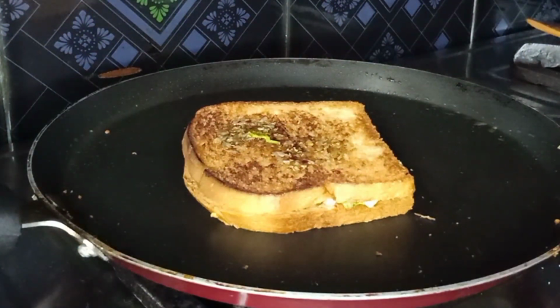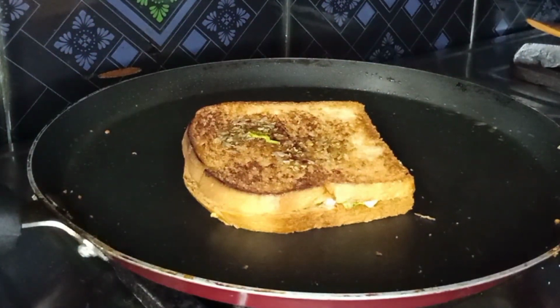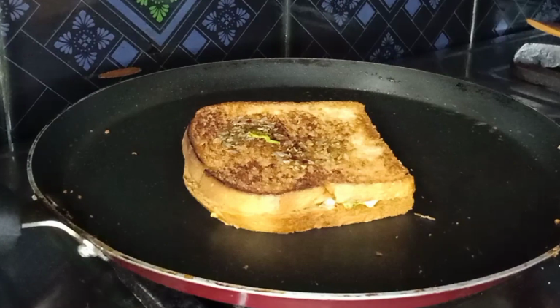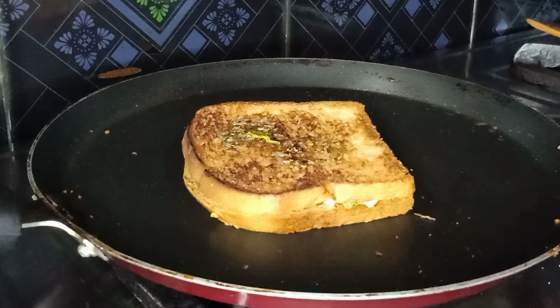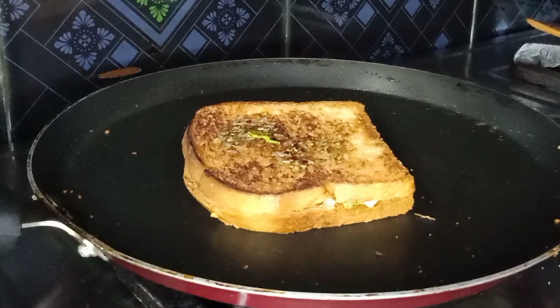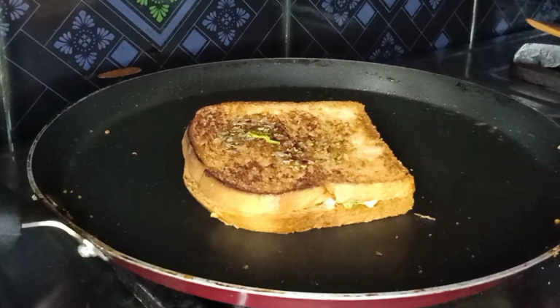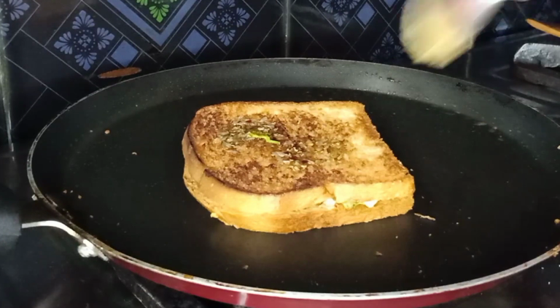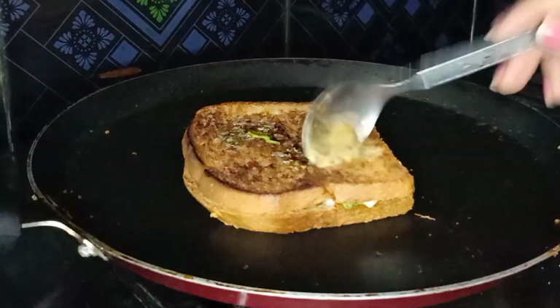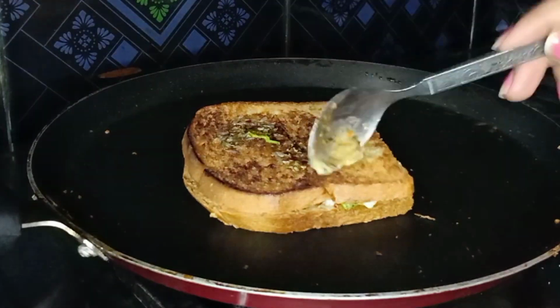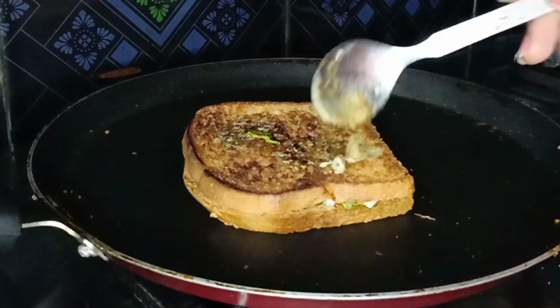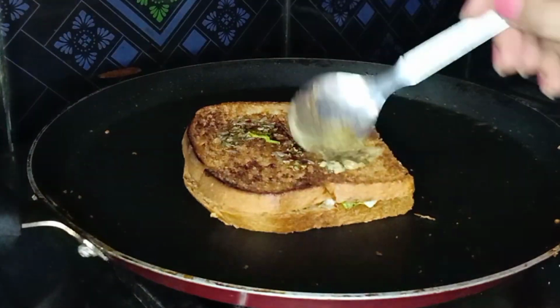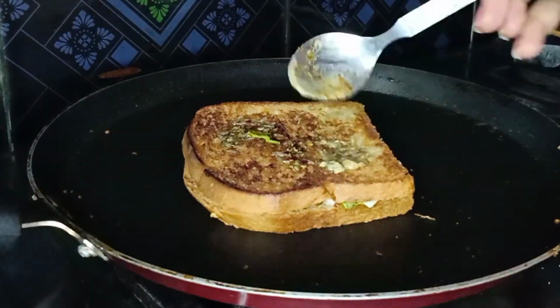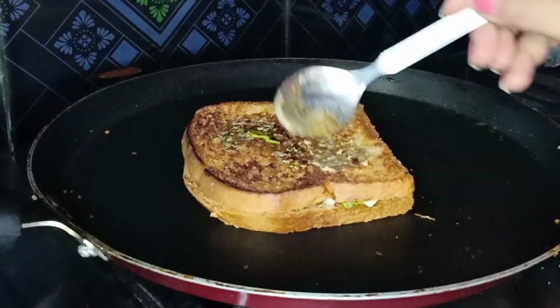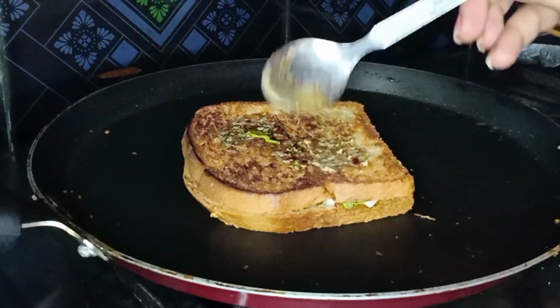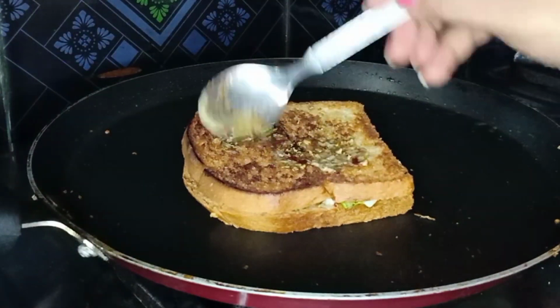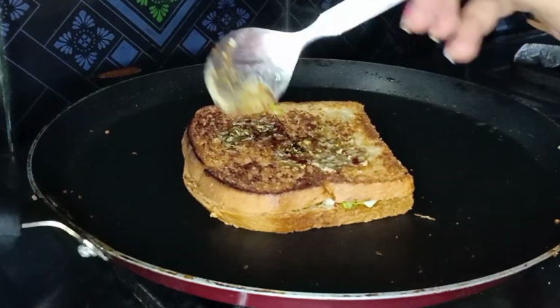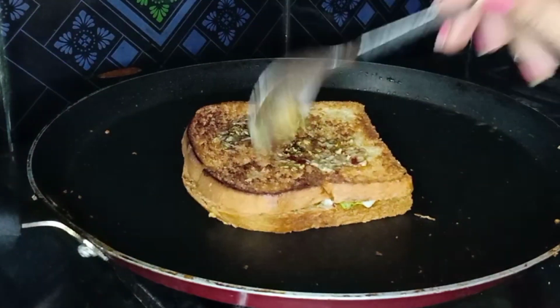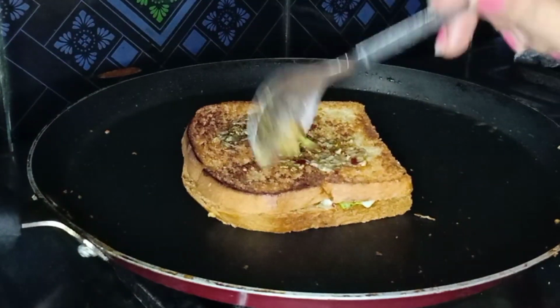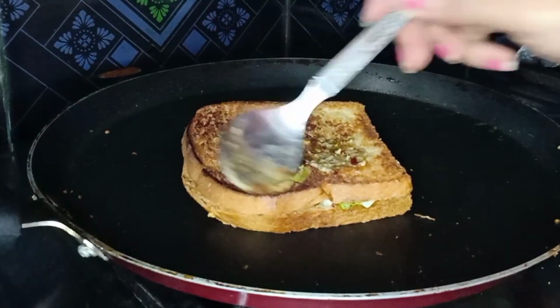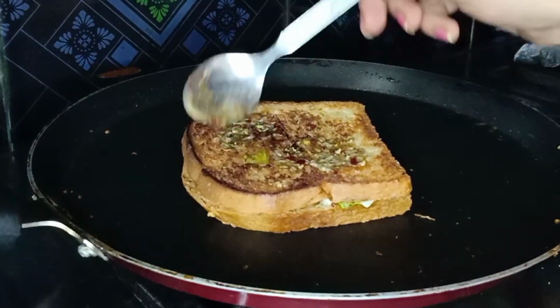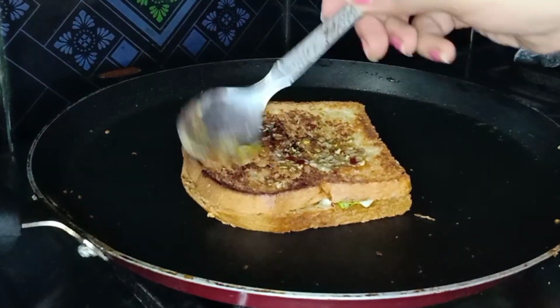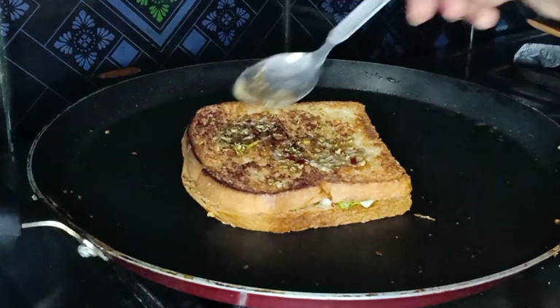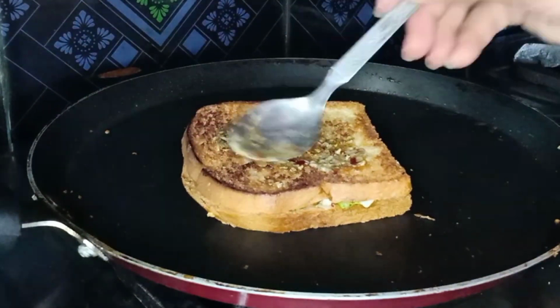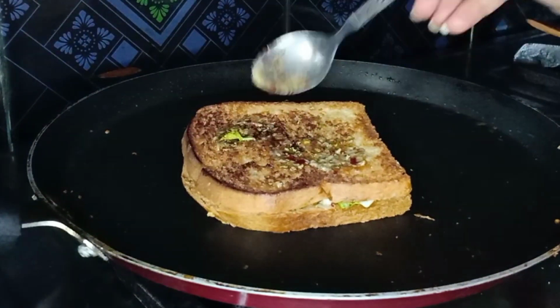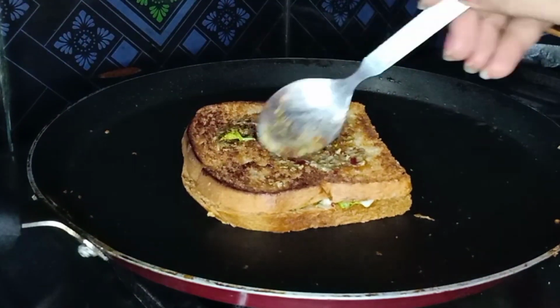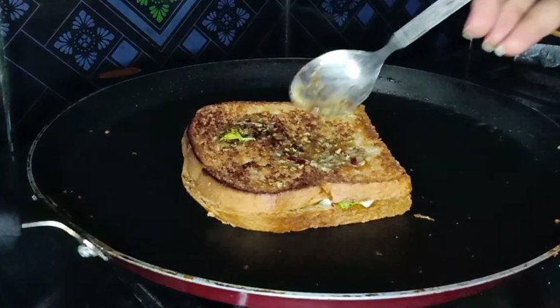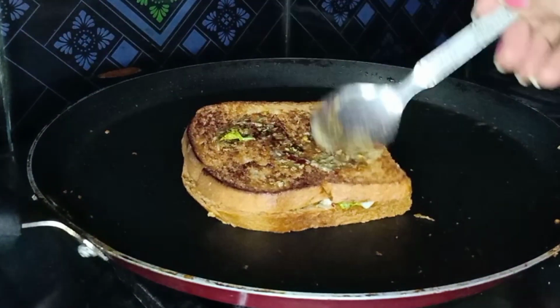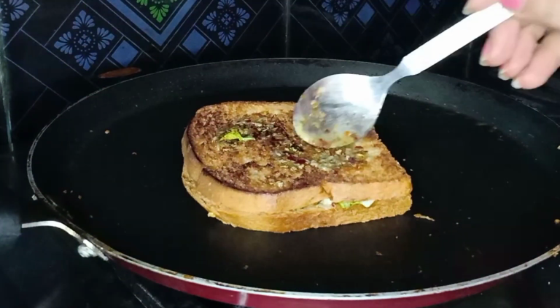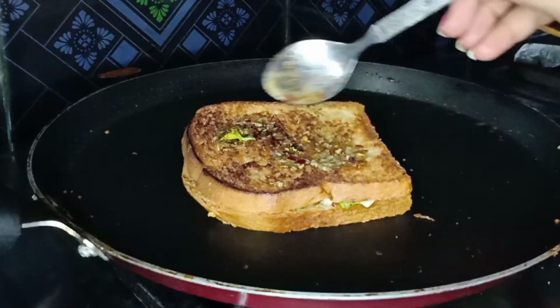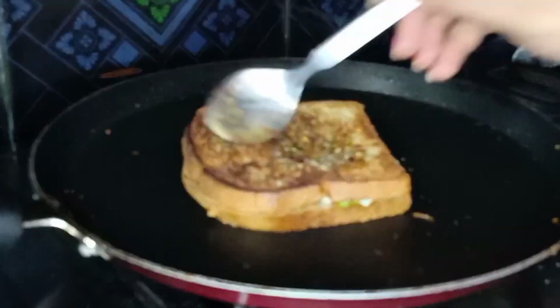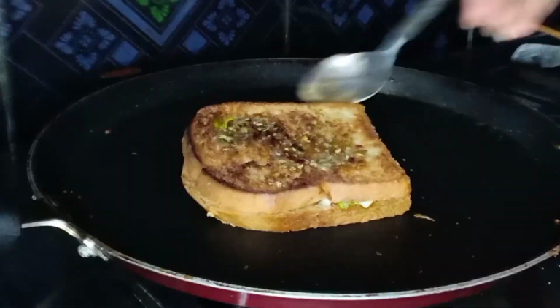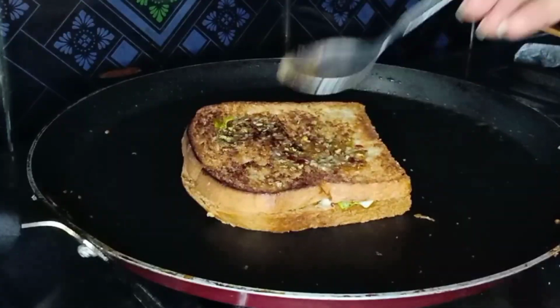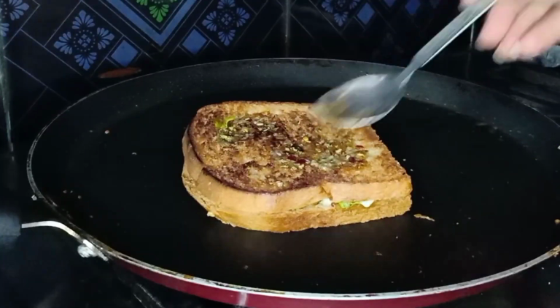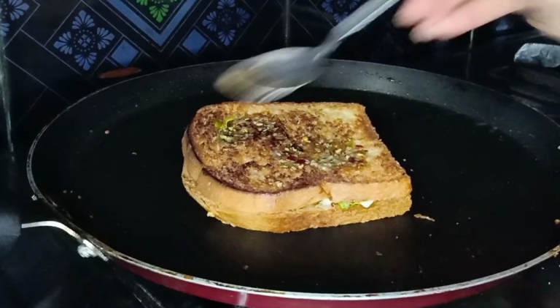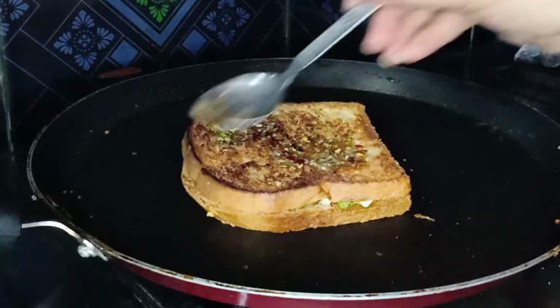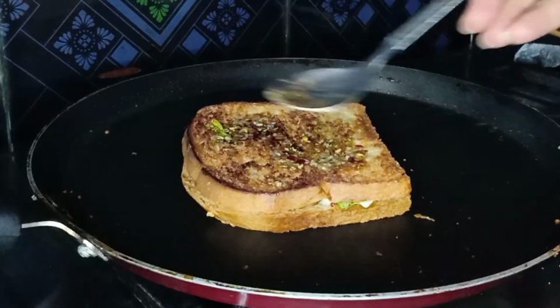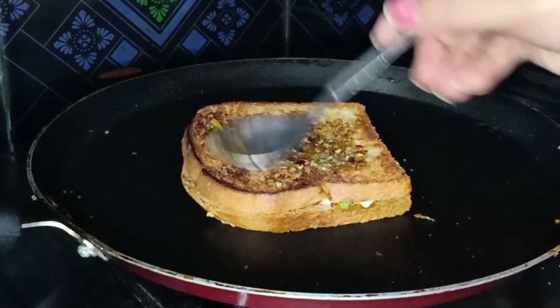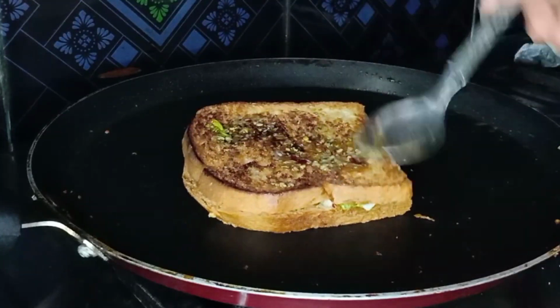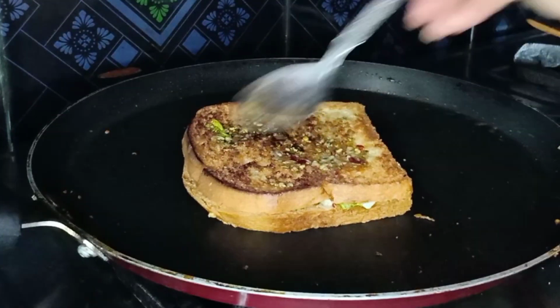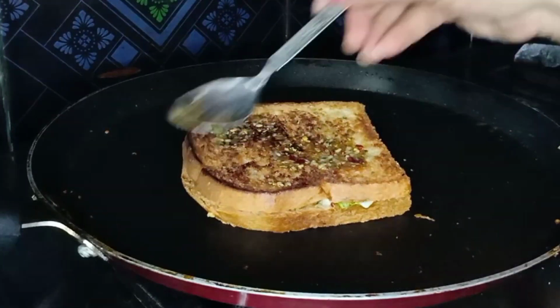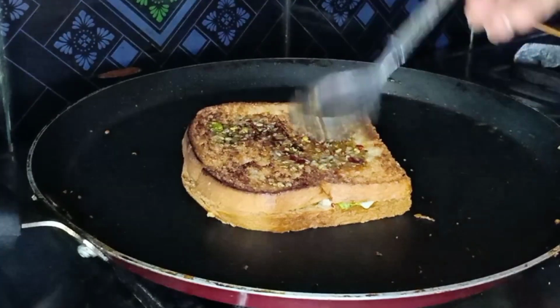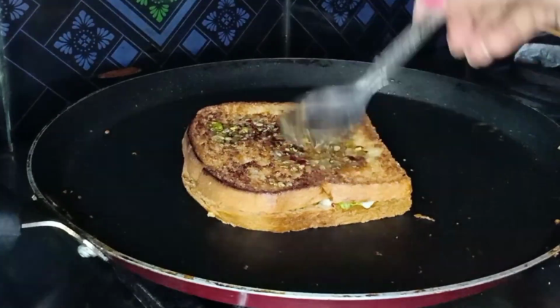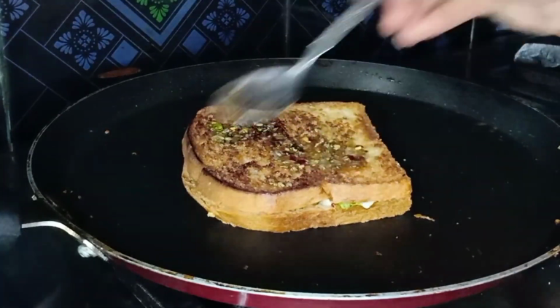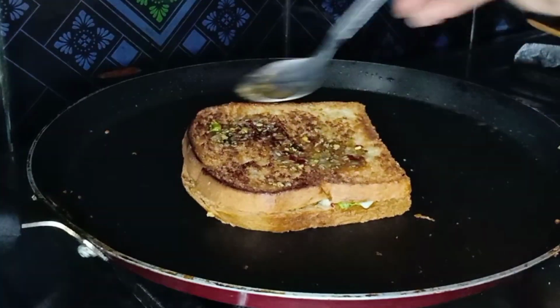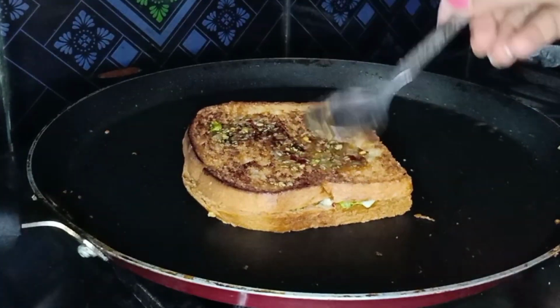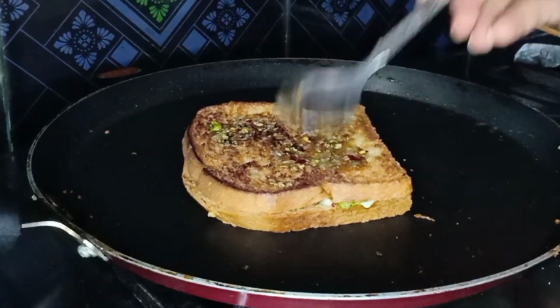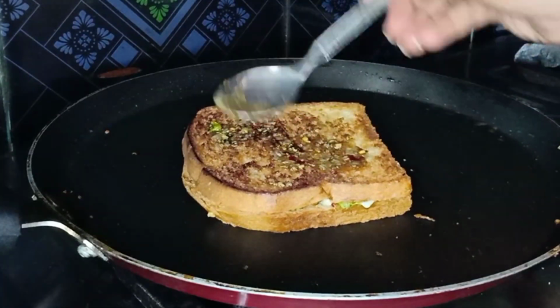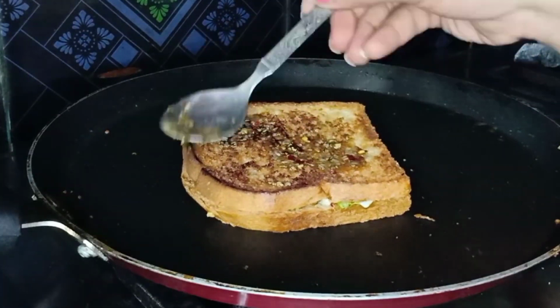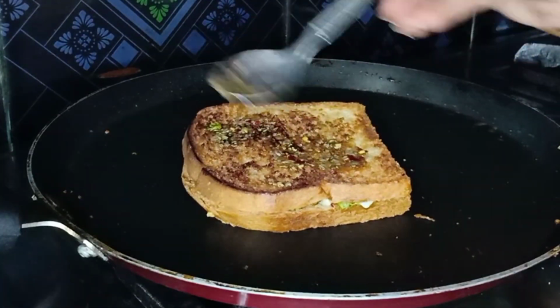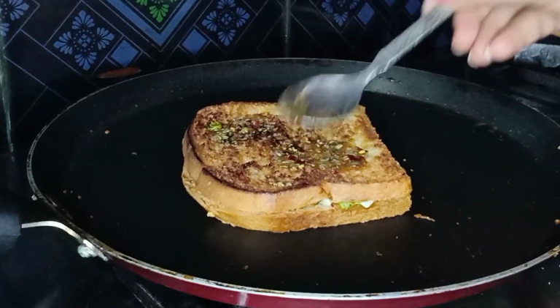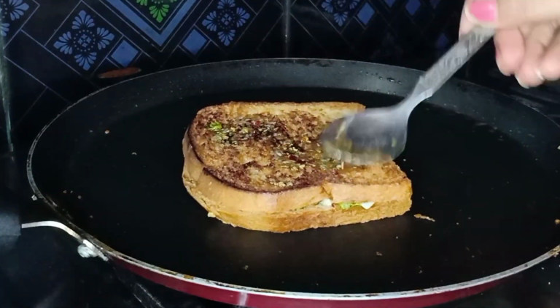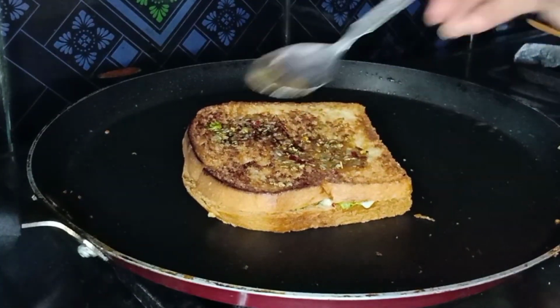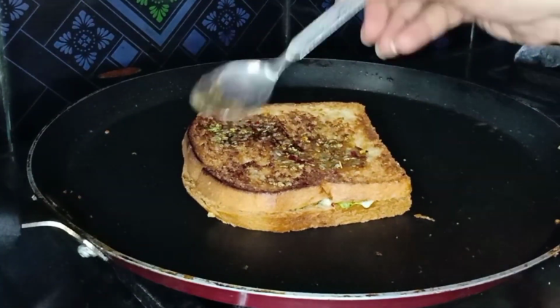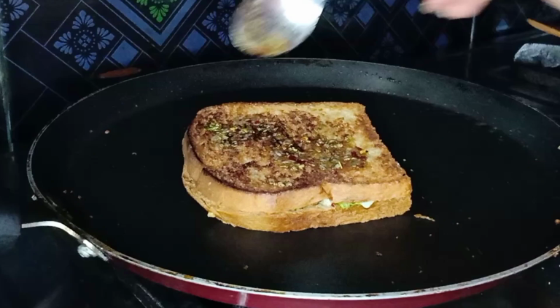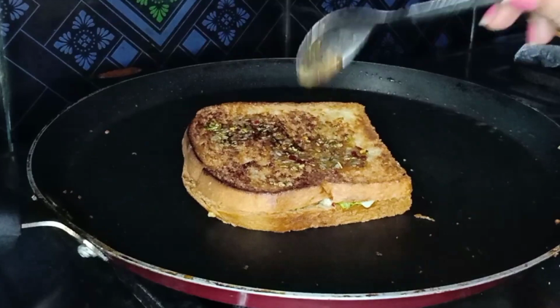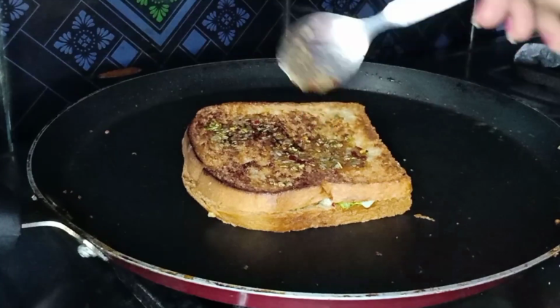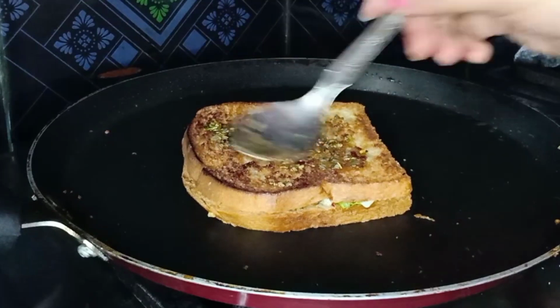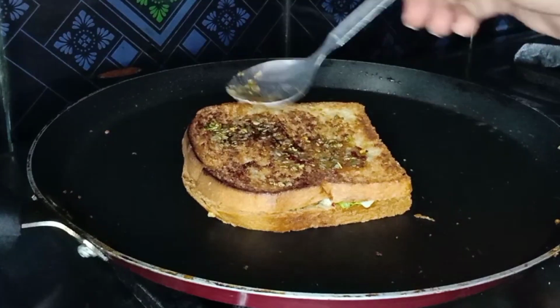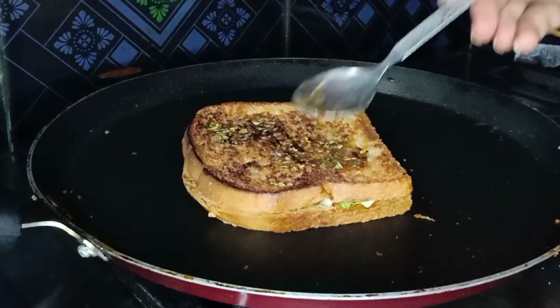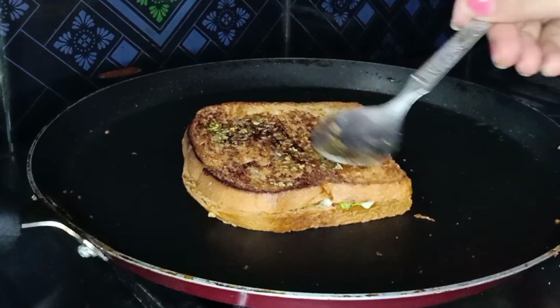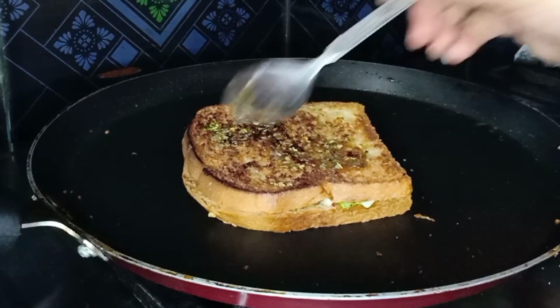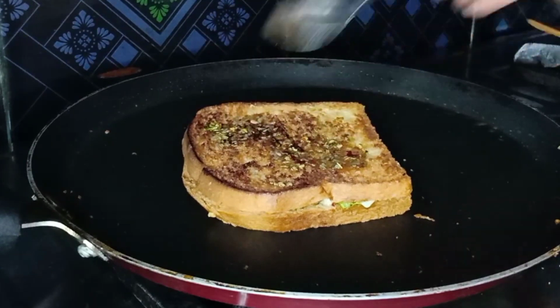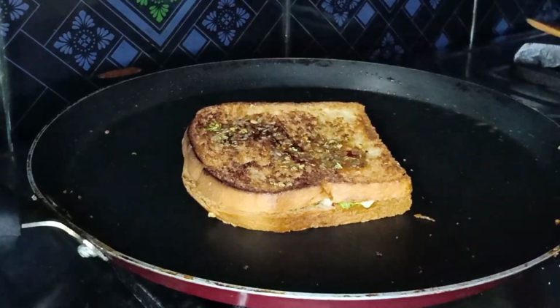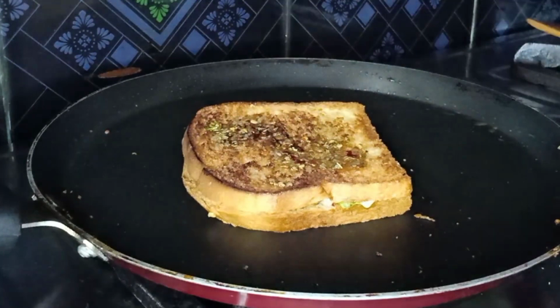Add a slice of pickle and a lemon. A nice, easy, tasty snack recipe — a healthy cheese and garlic bread is ready.